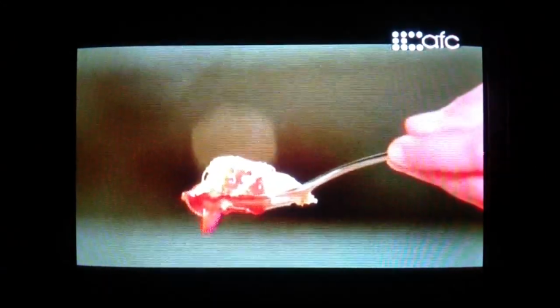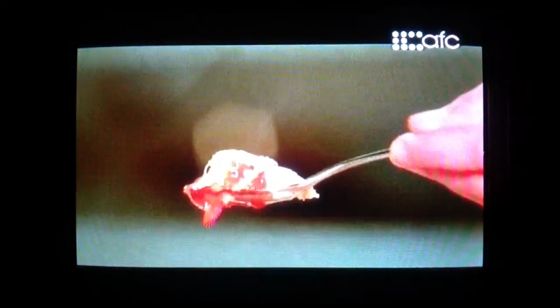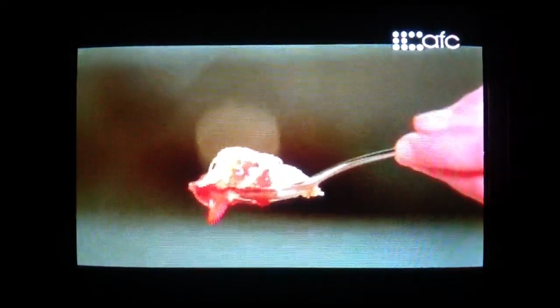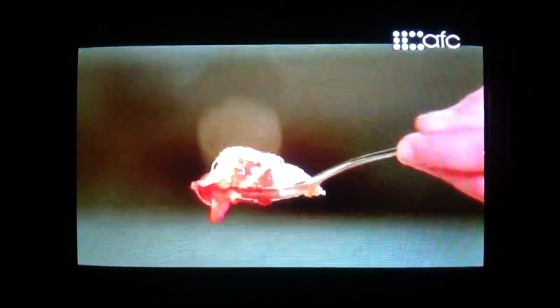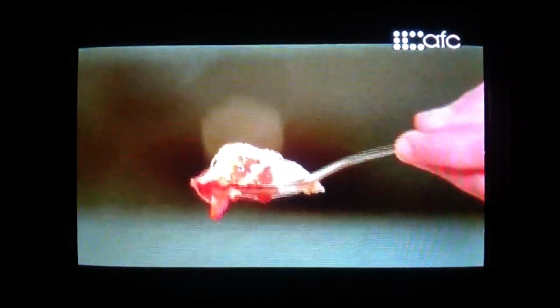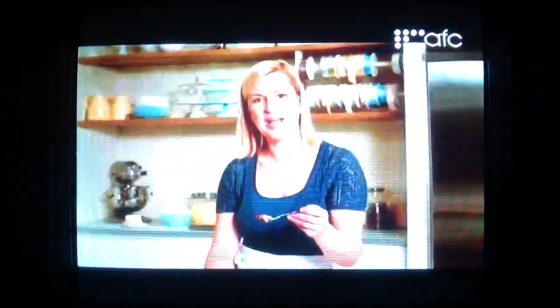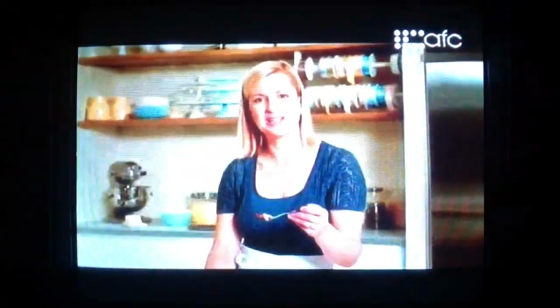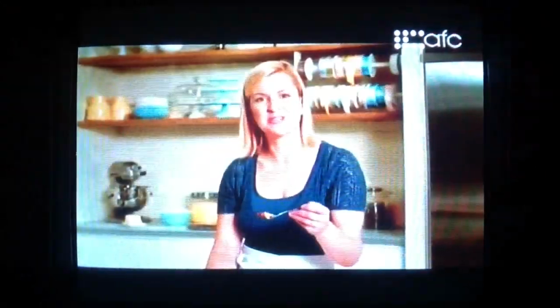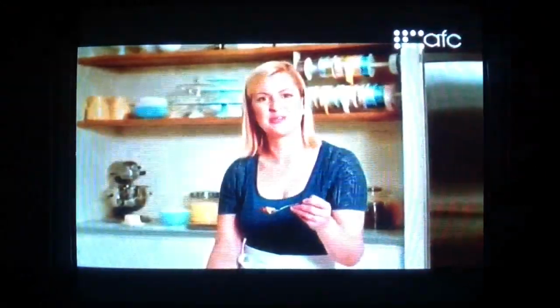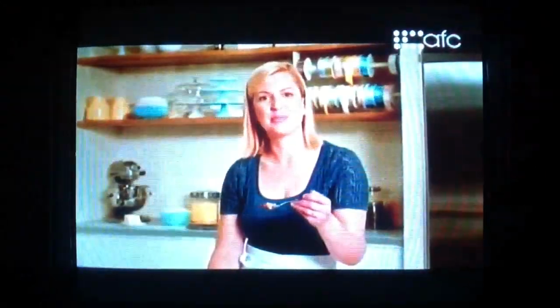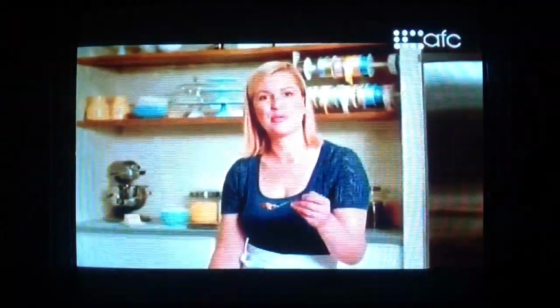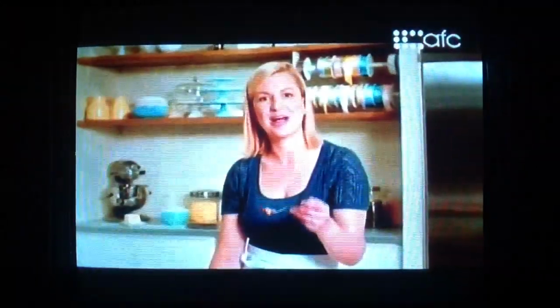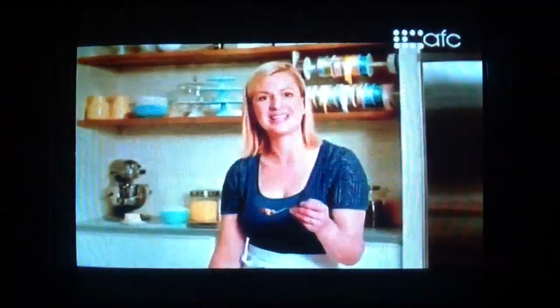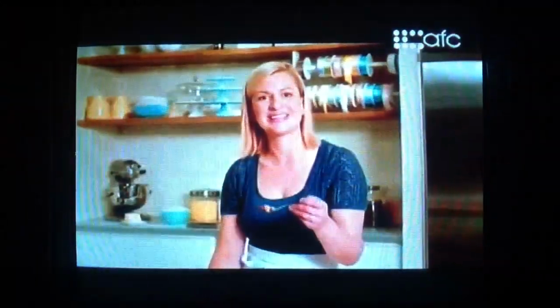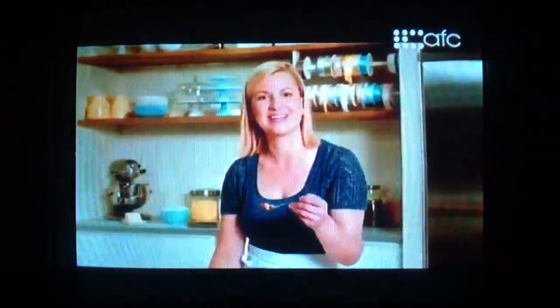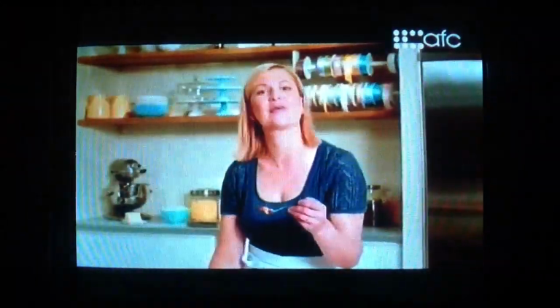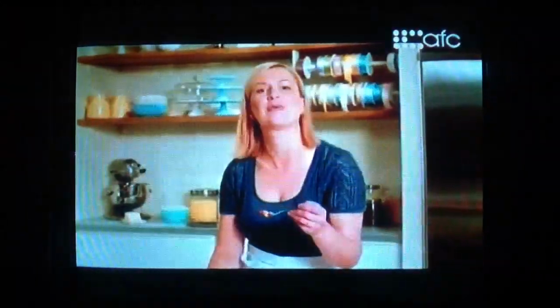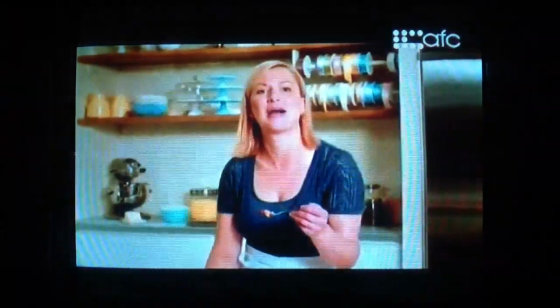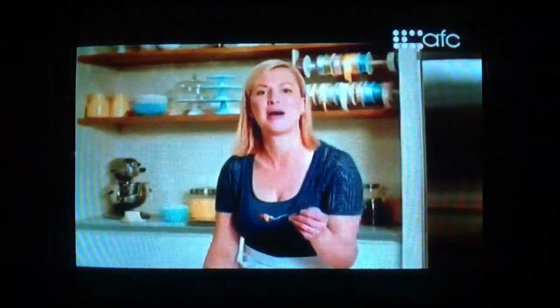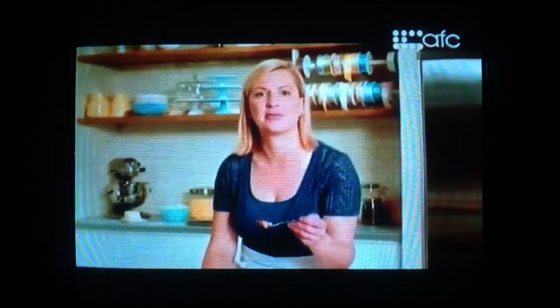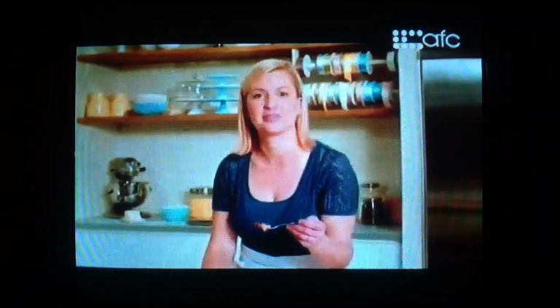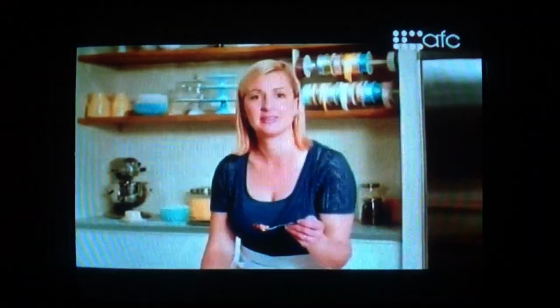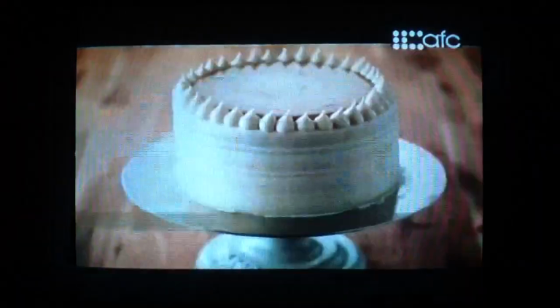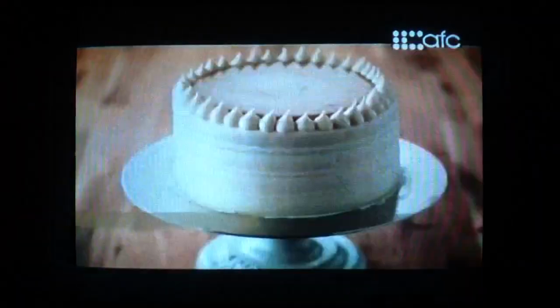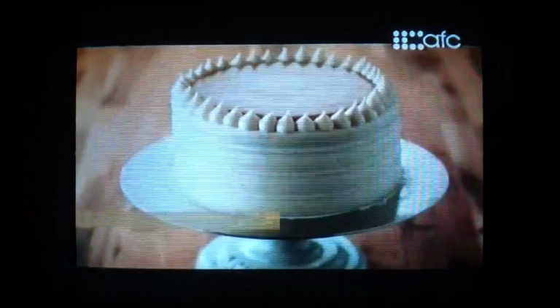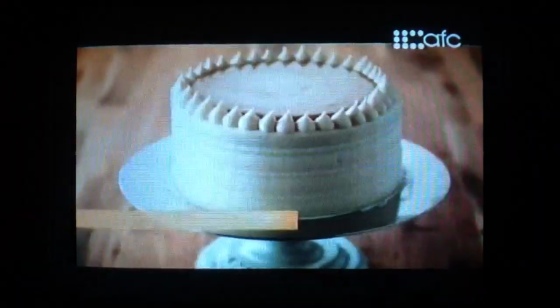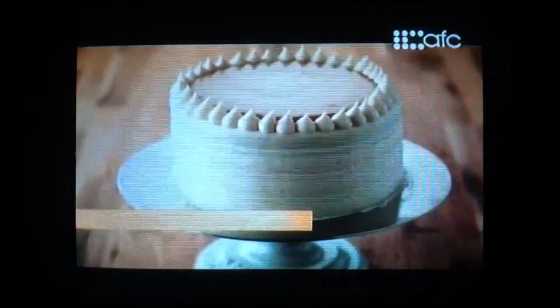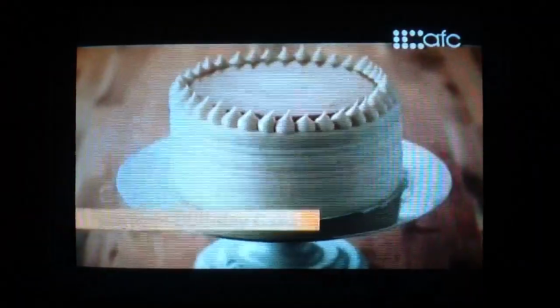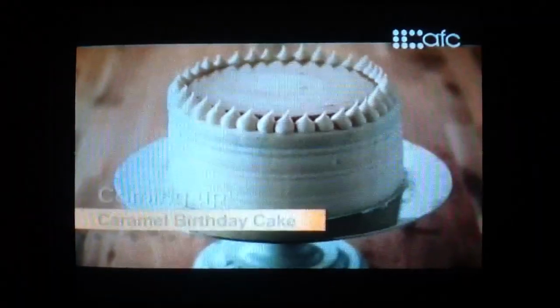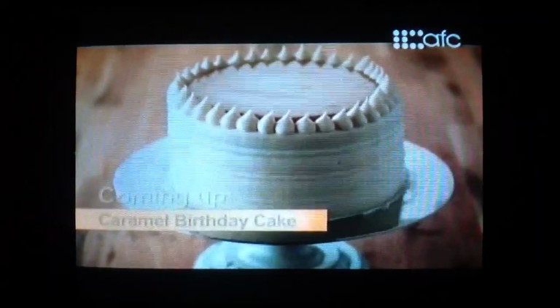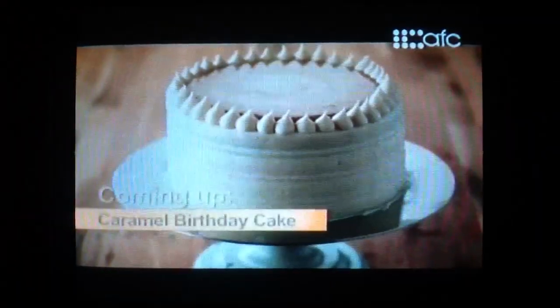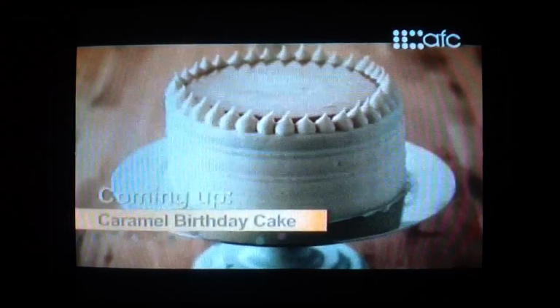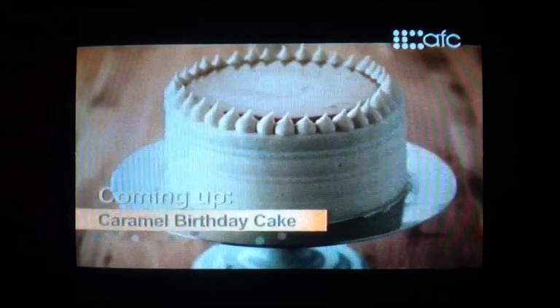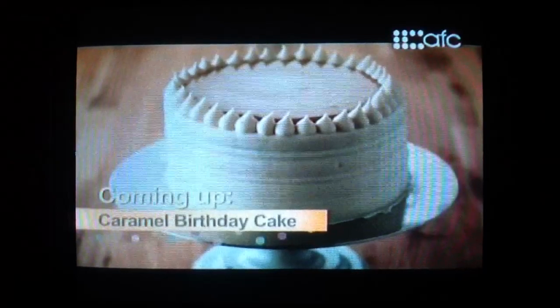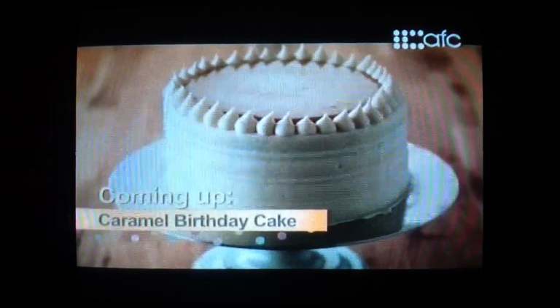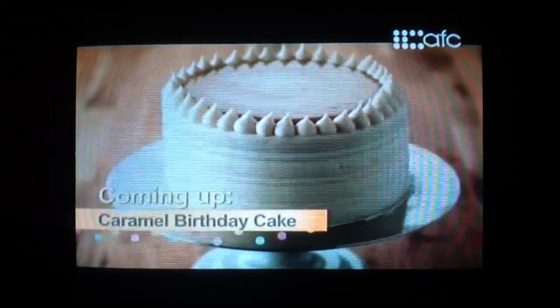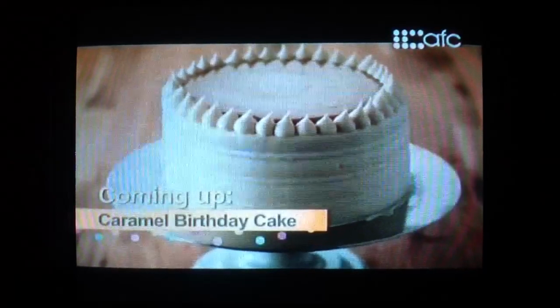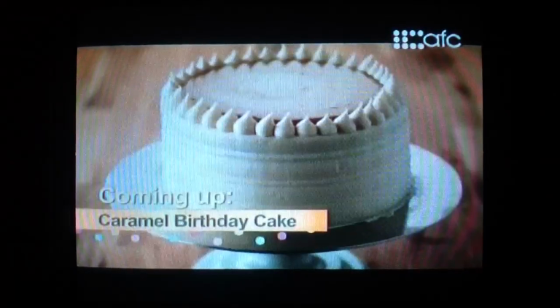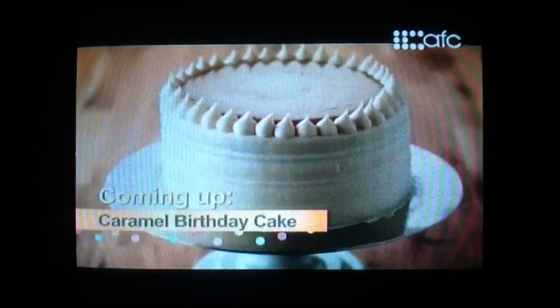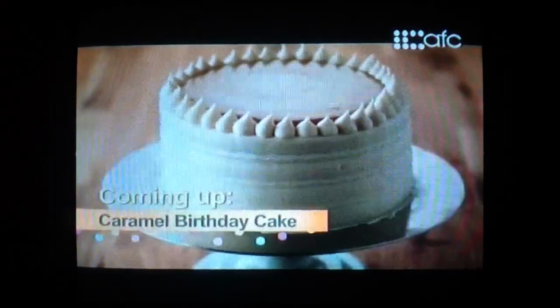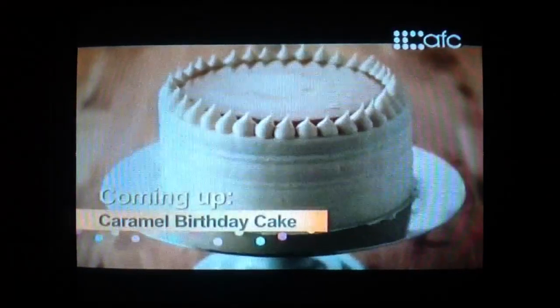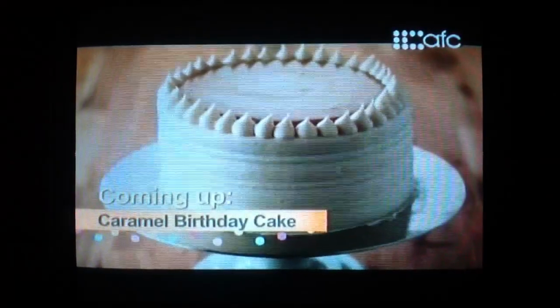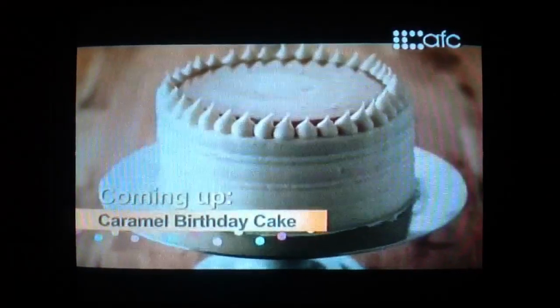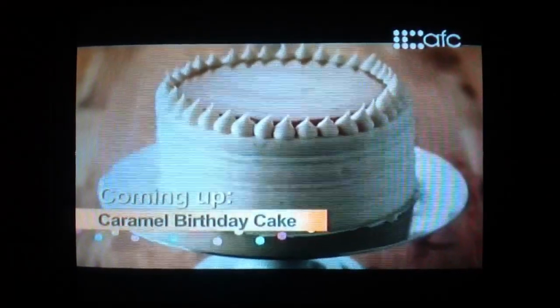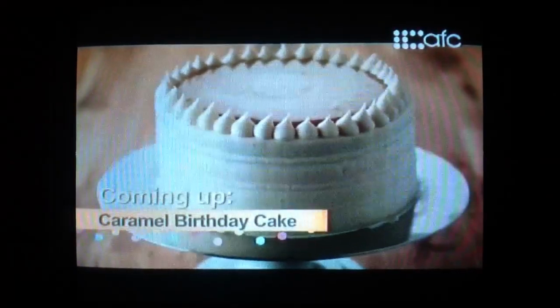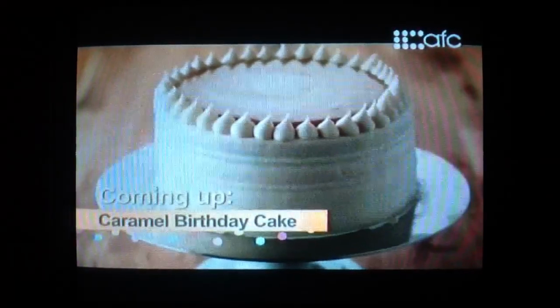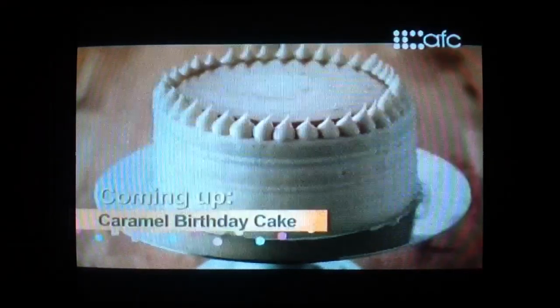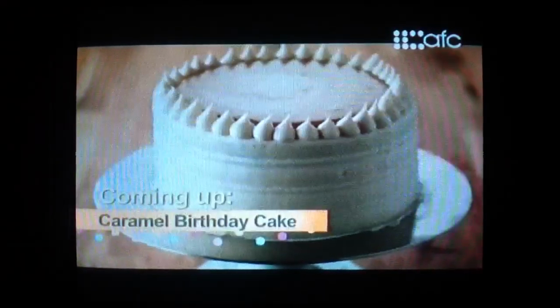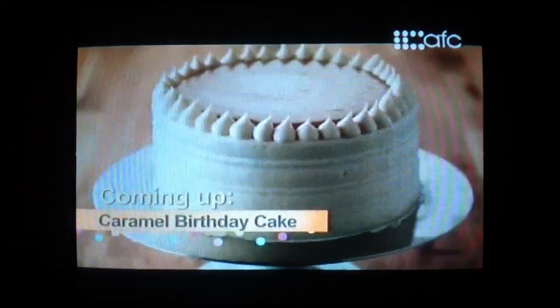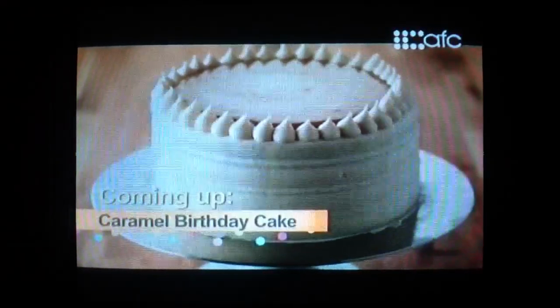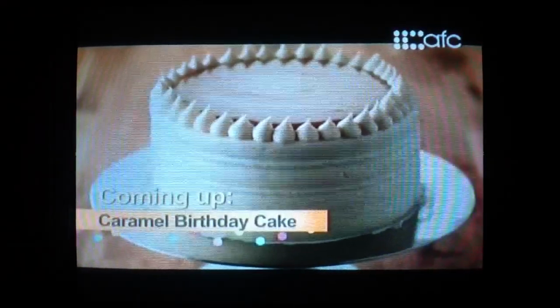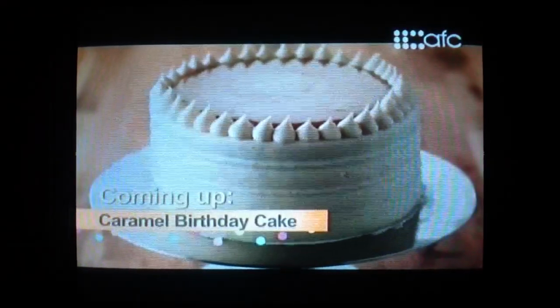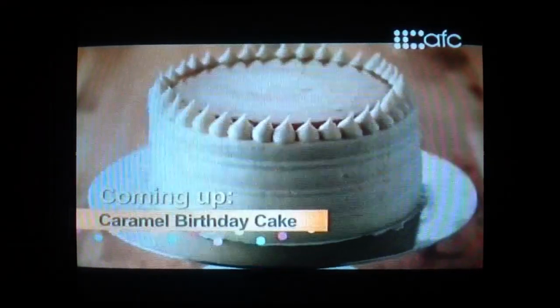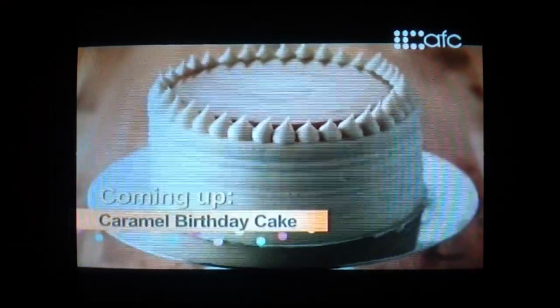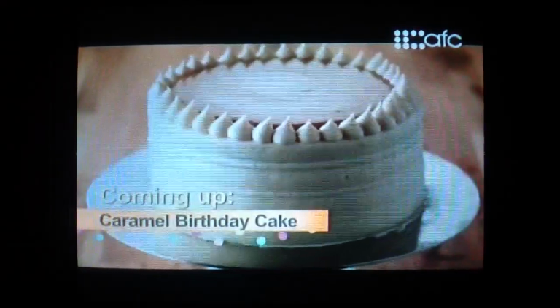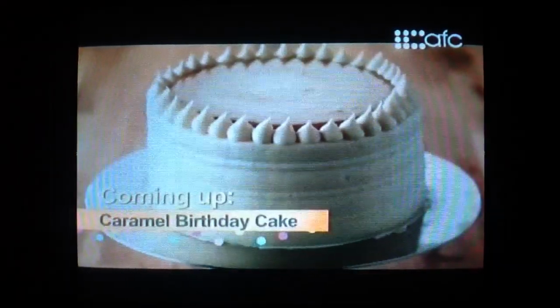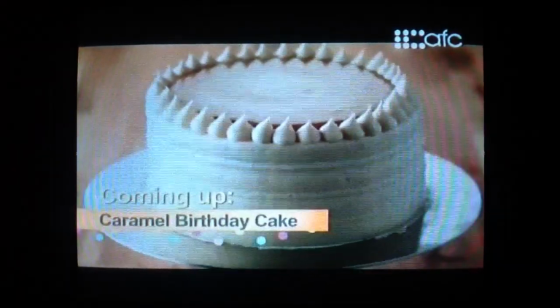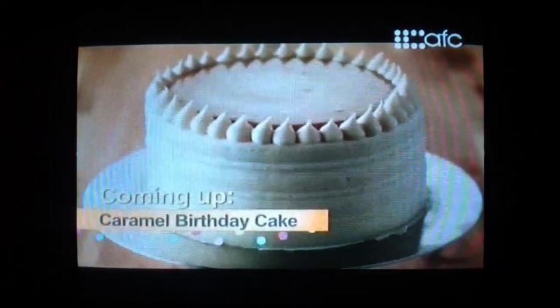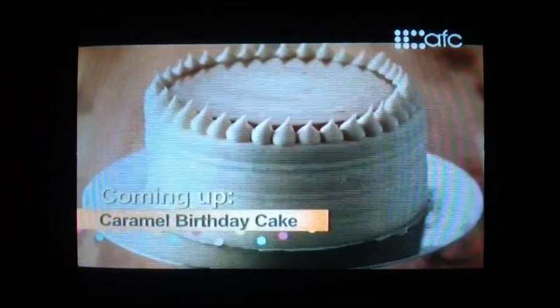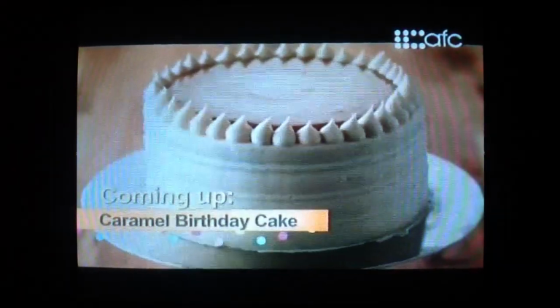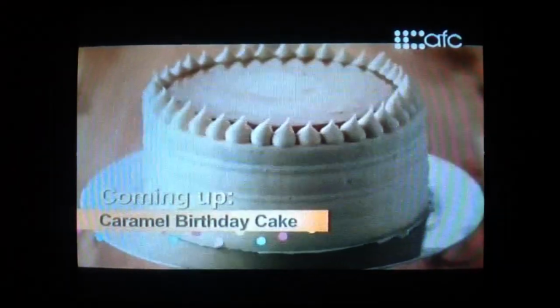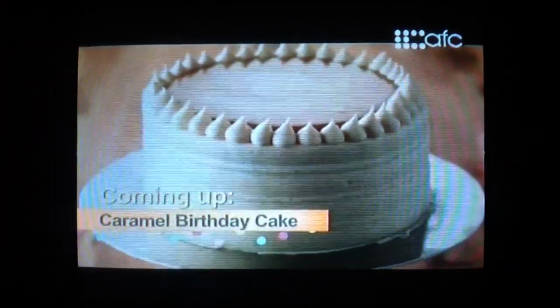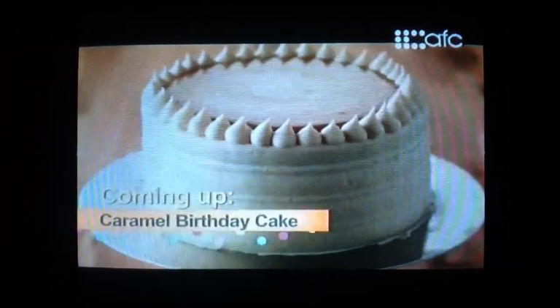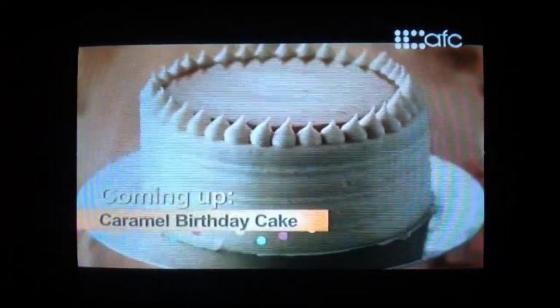What a way to impress a crowd. So now I know you're ready for the next step, and that is a classic birthday cake.